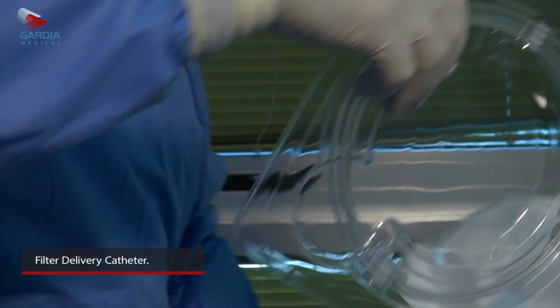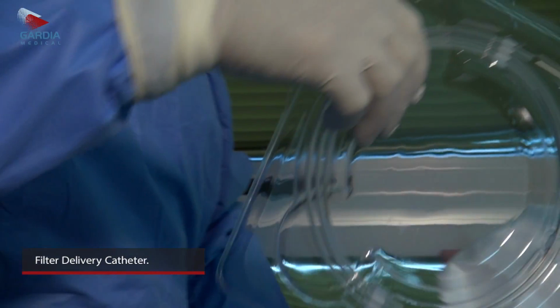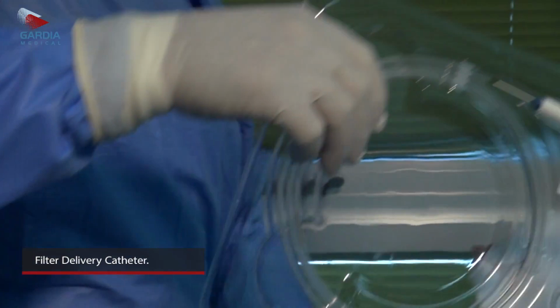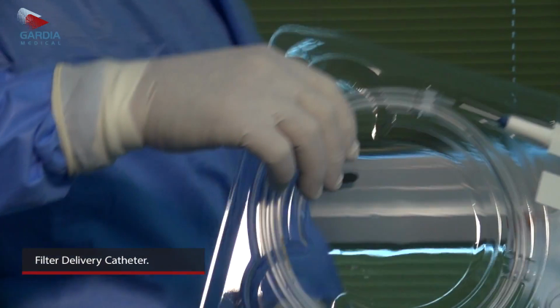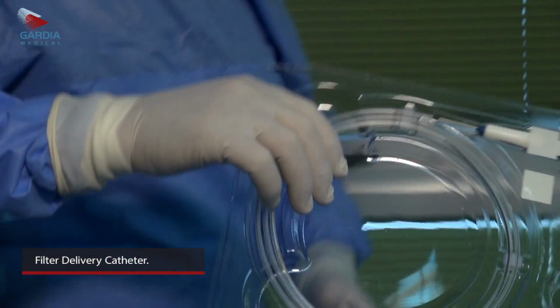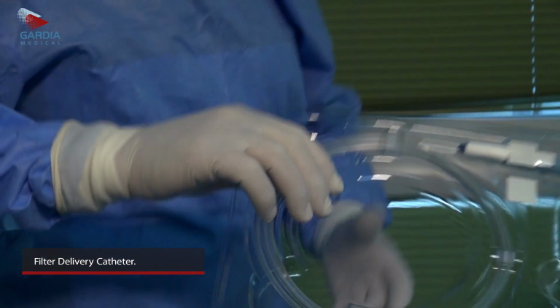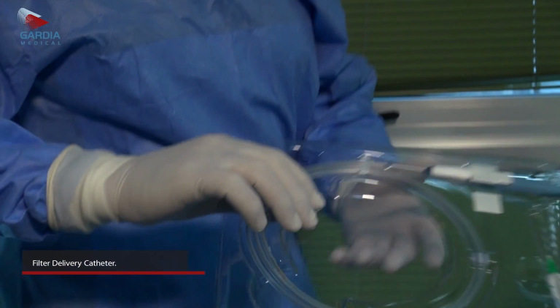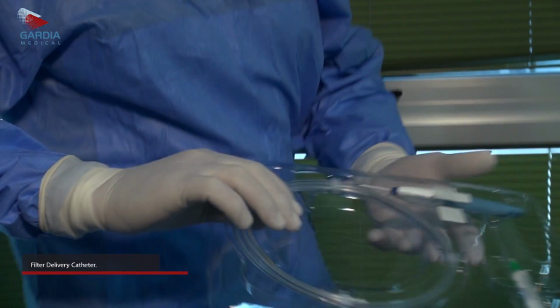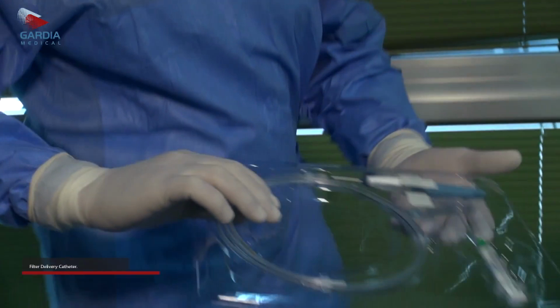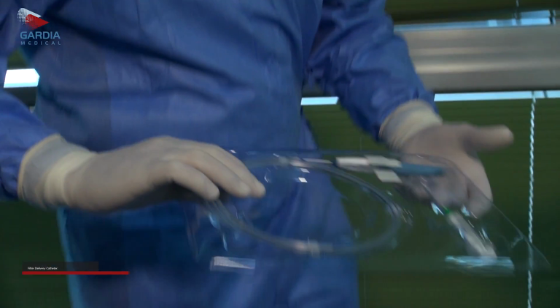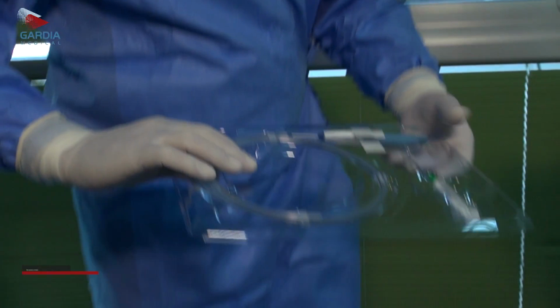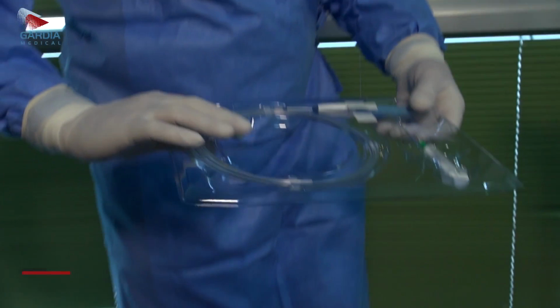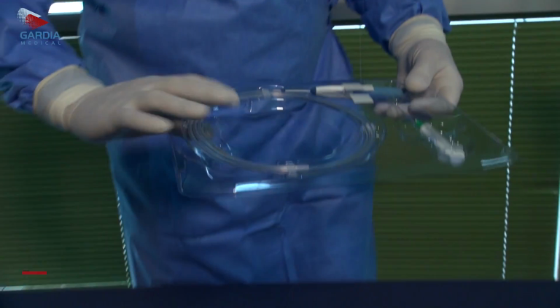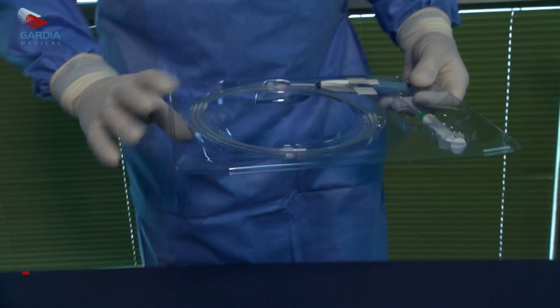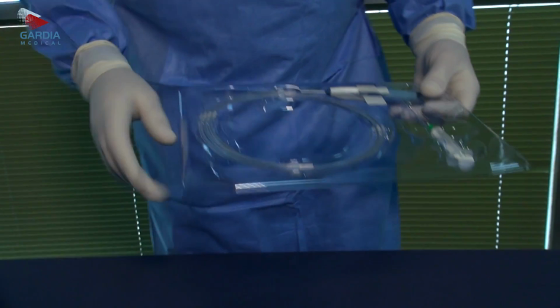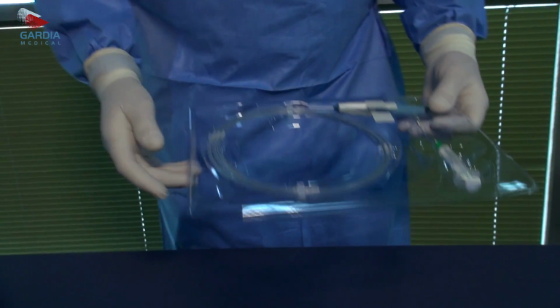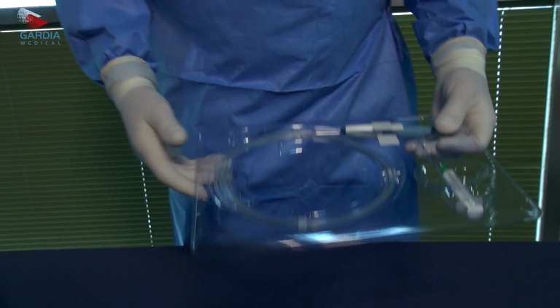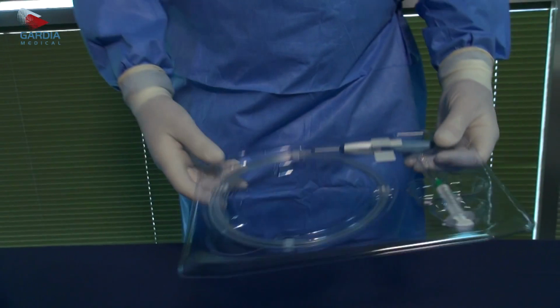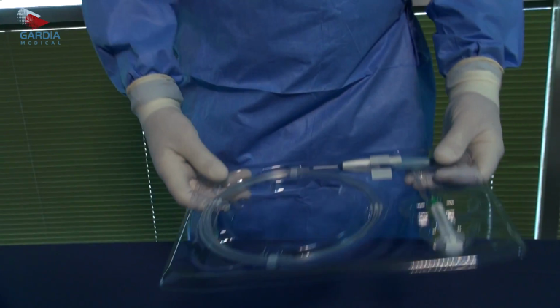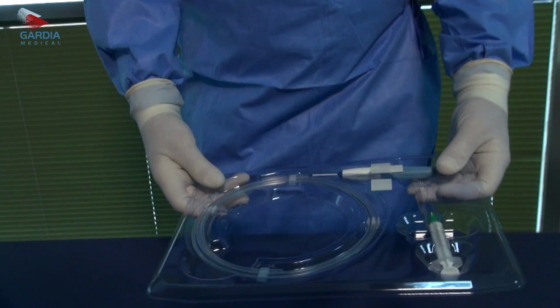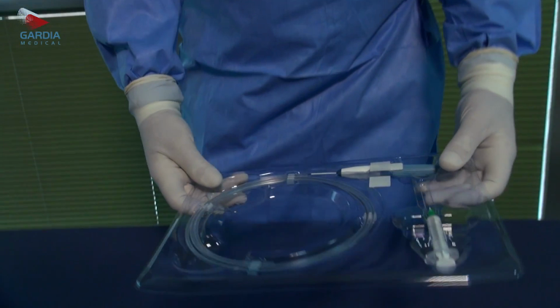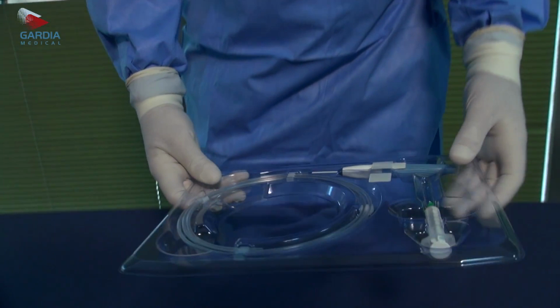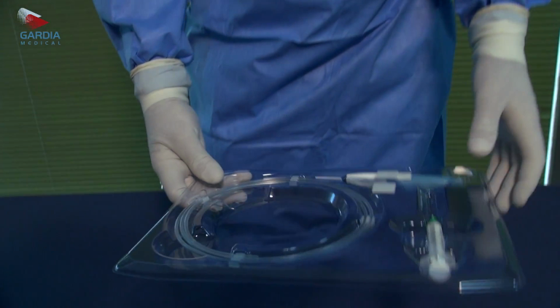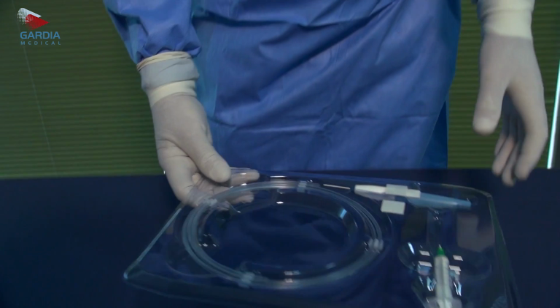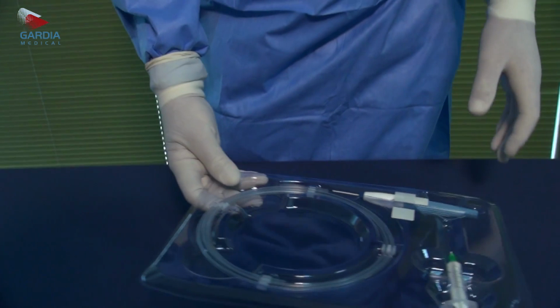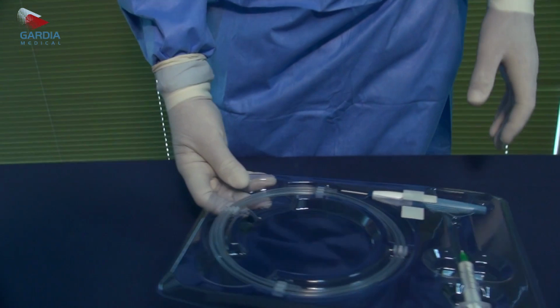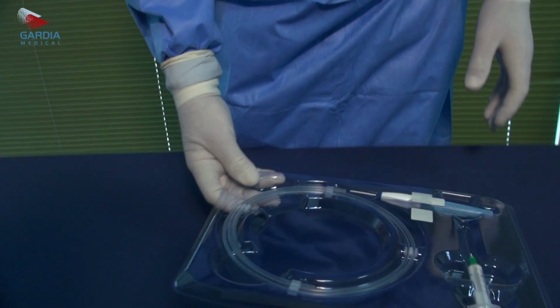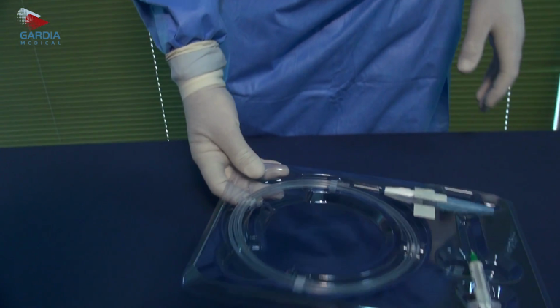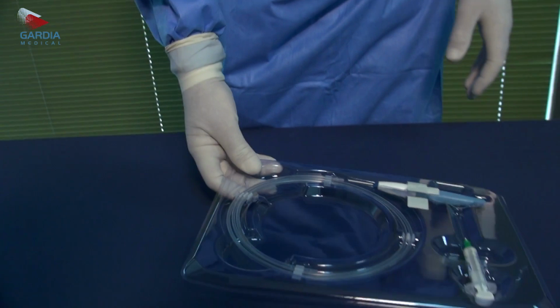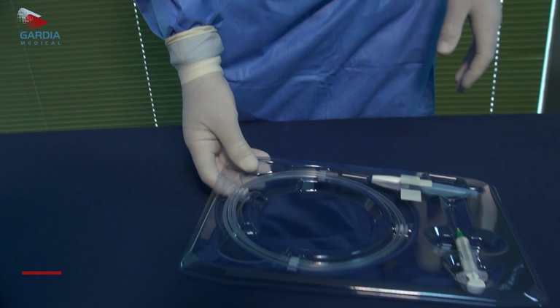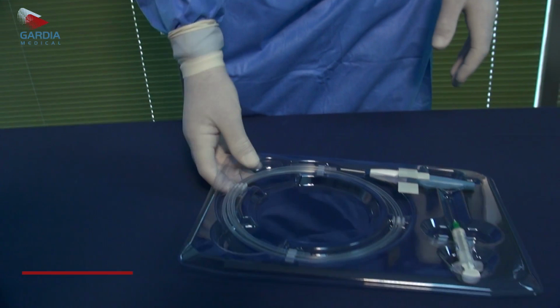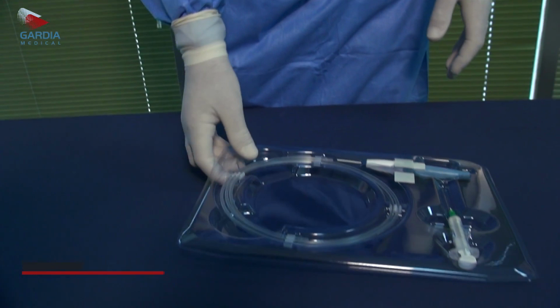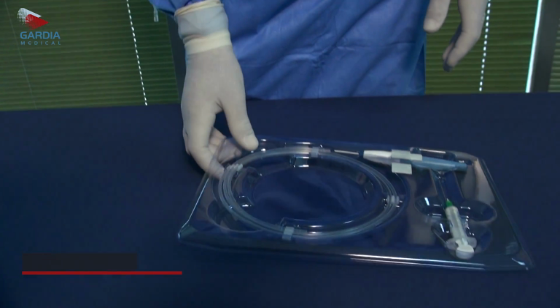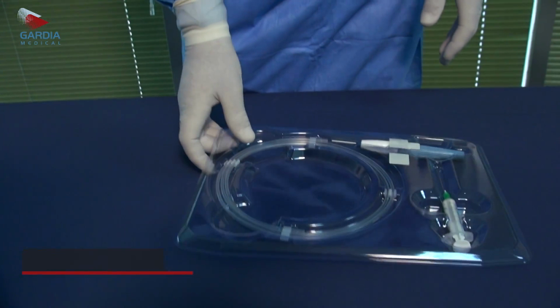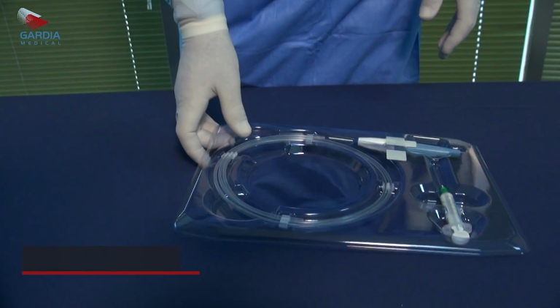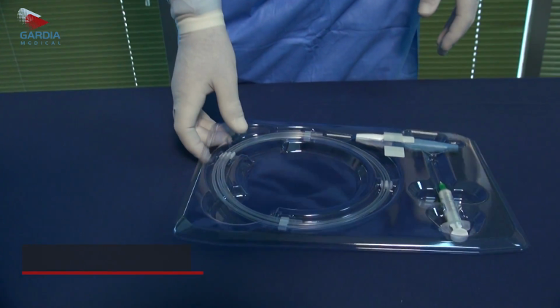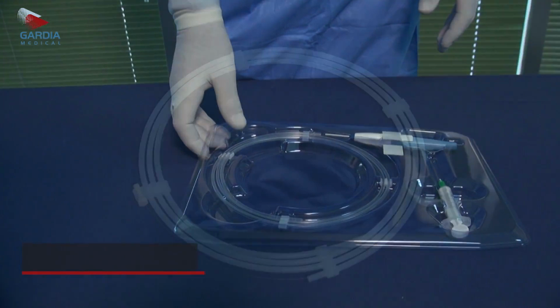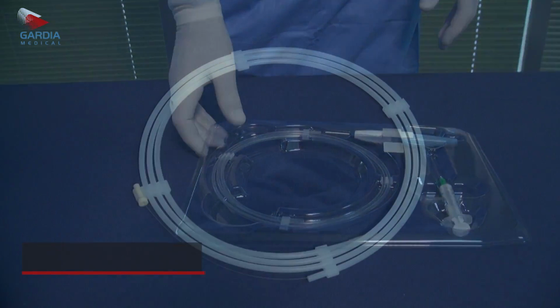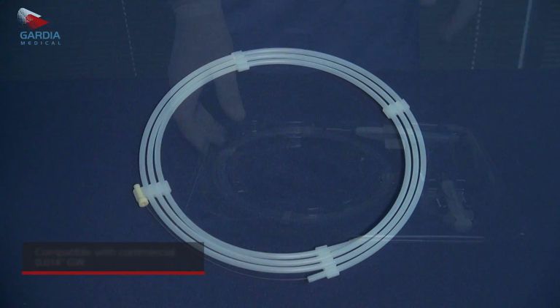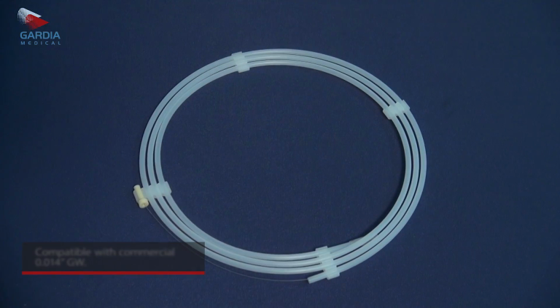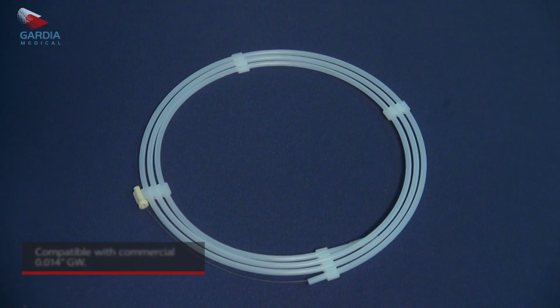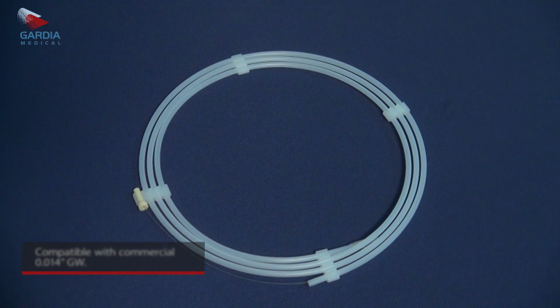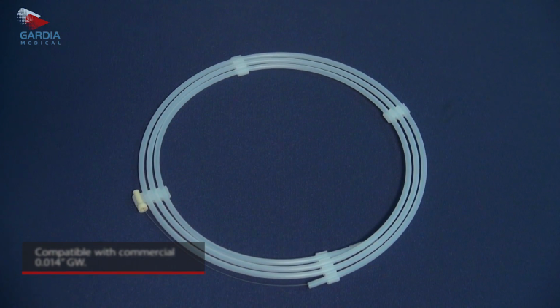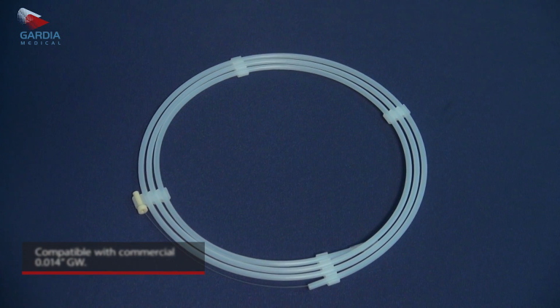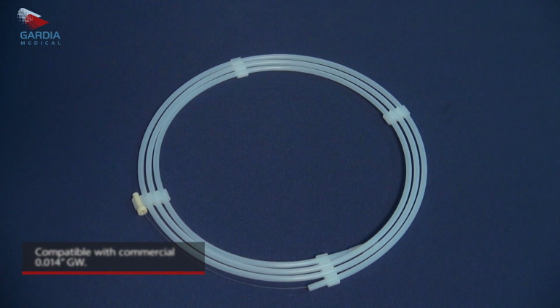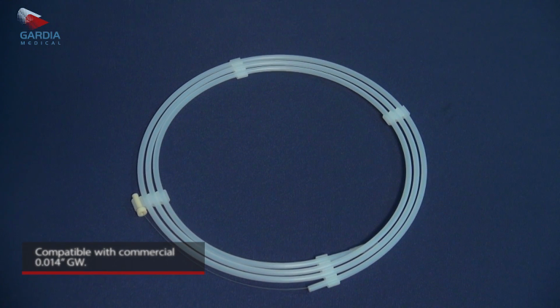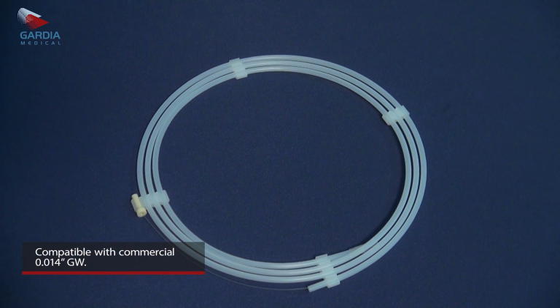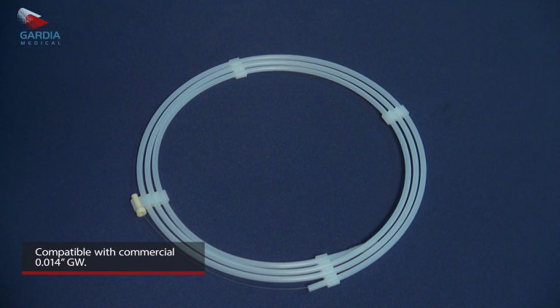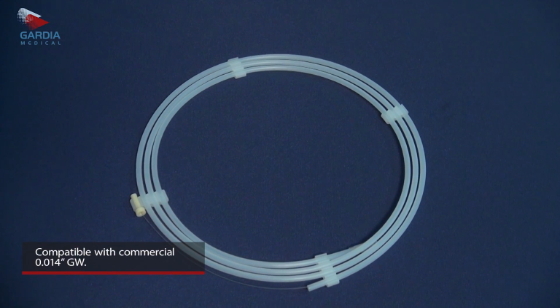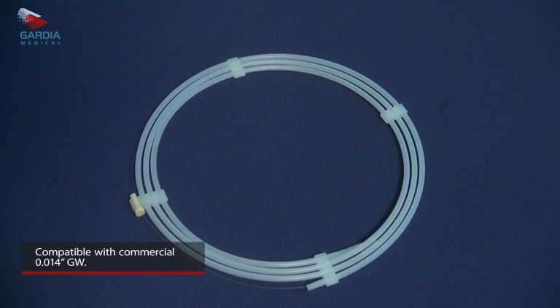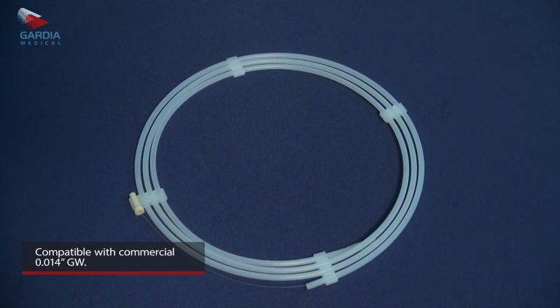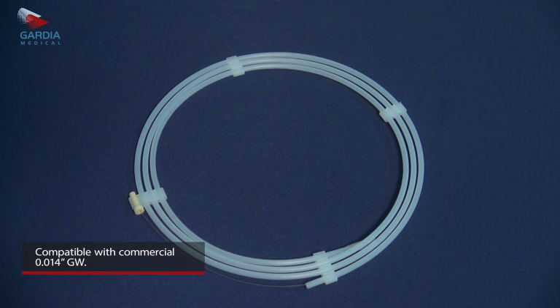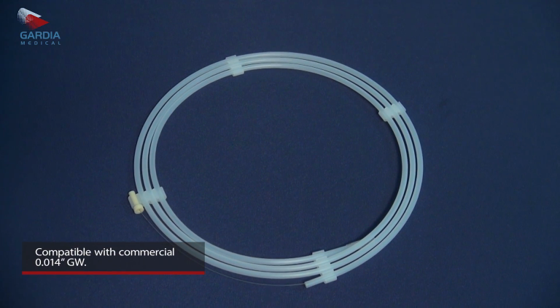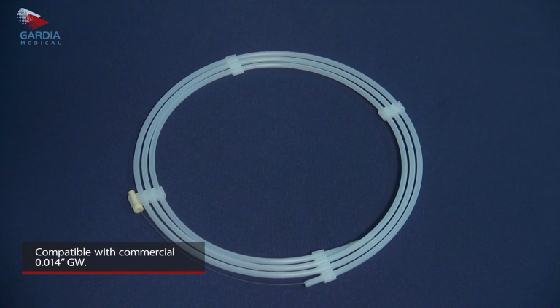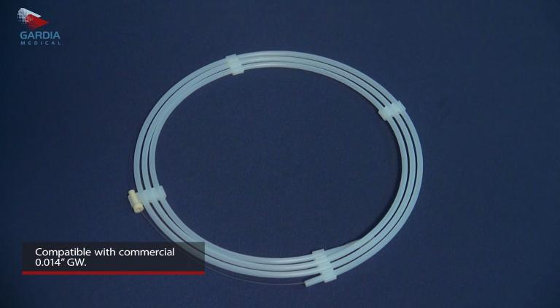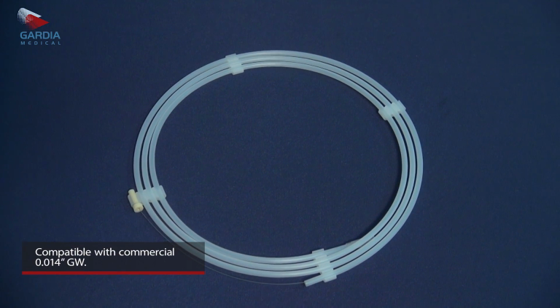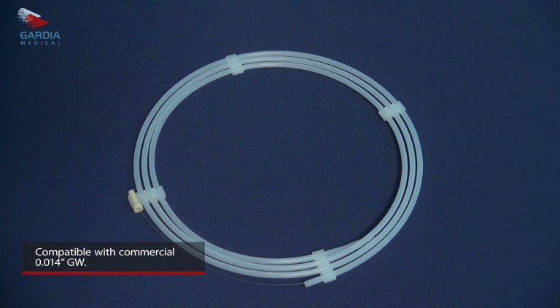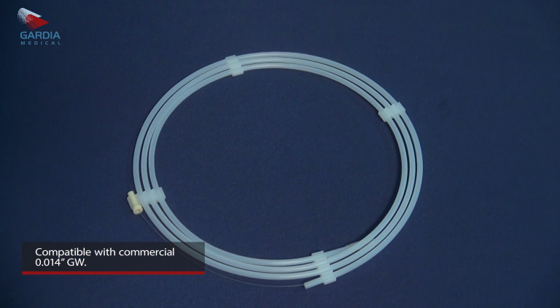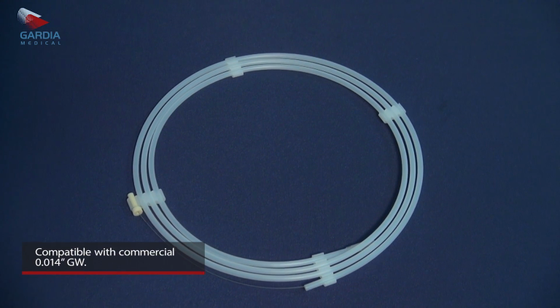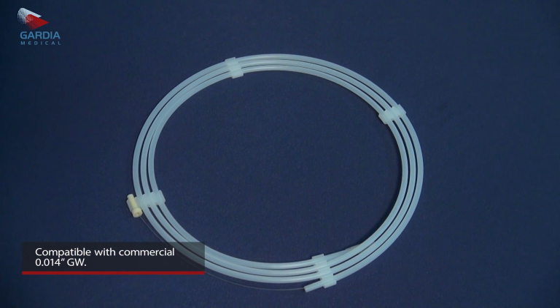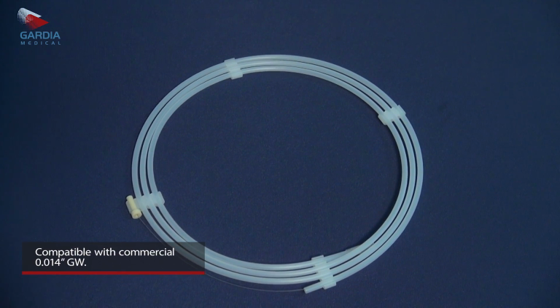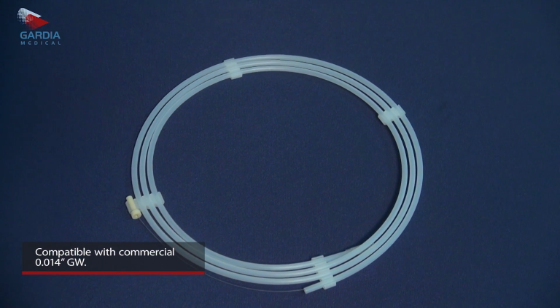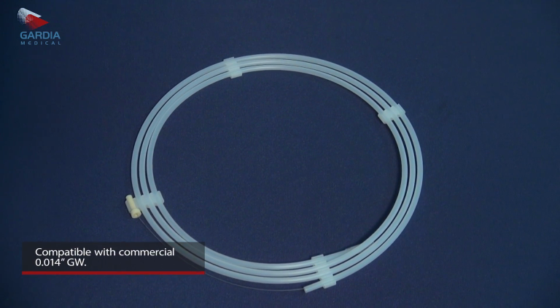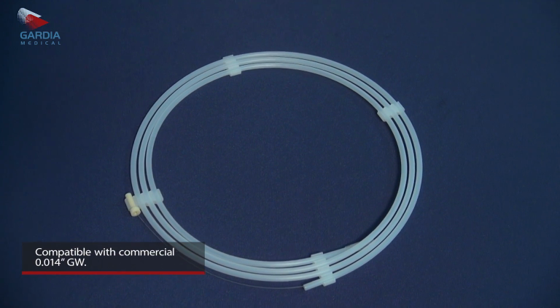The system is a rapid exchange preloaded filter that can be used with any commercially available 0.14" guide wire.